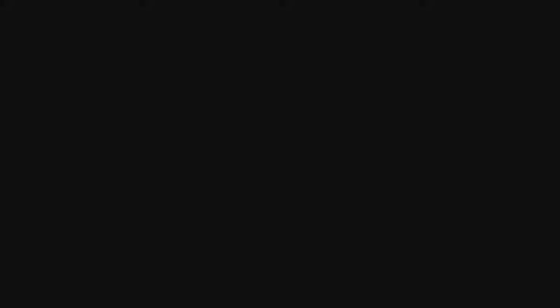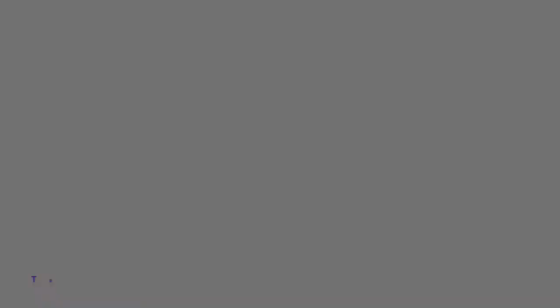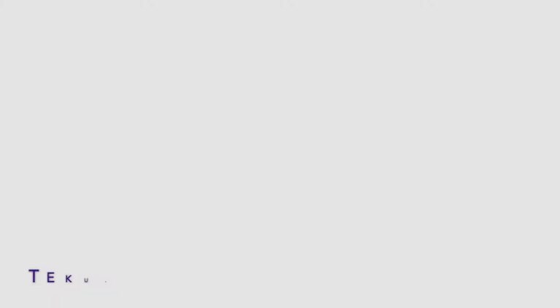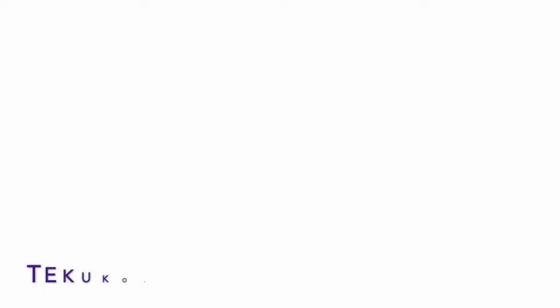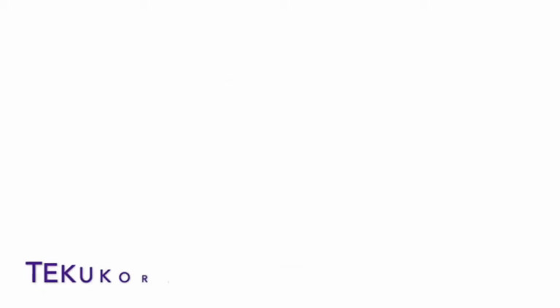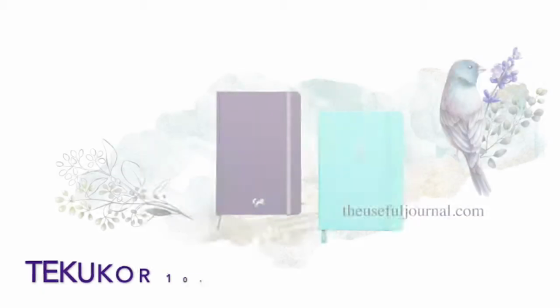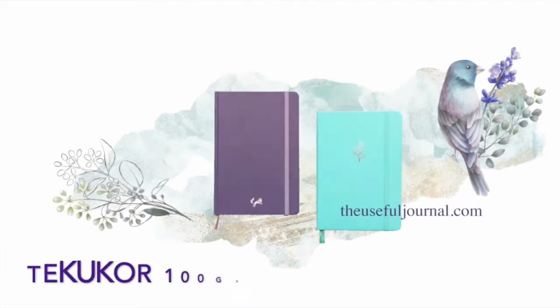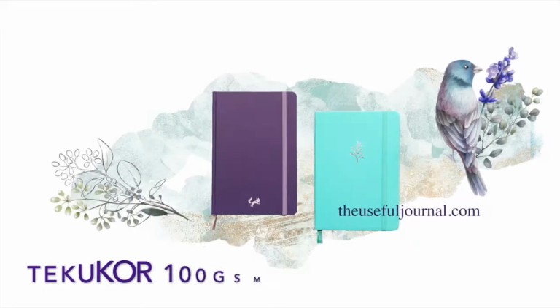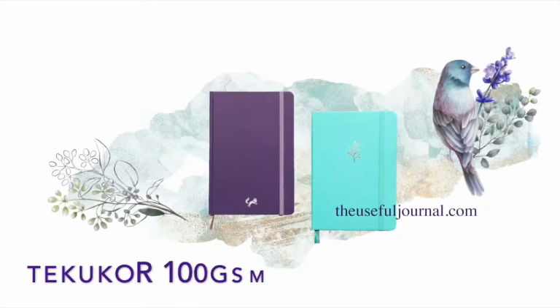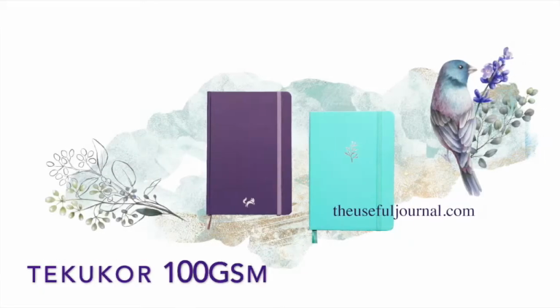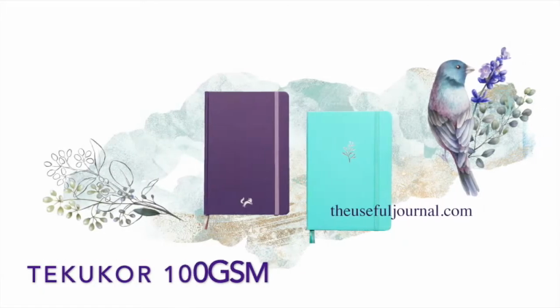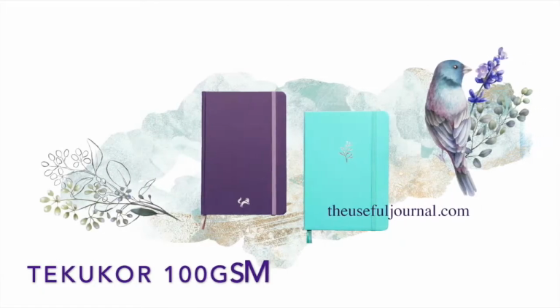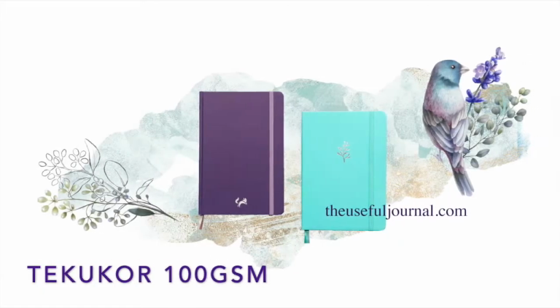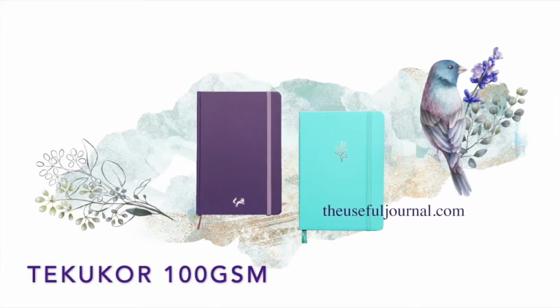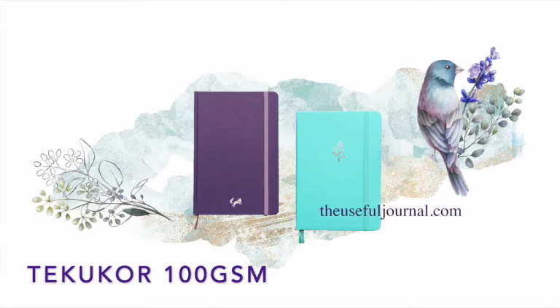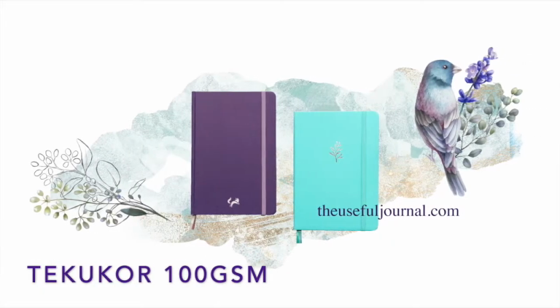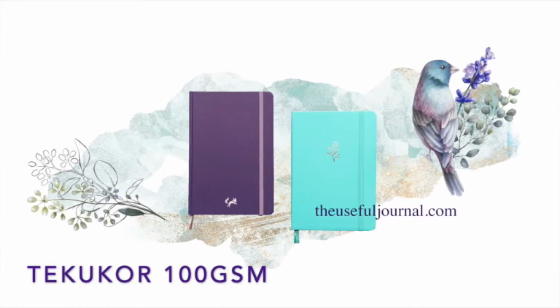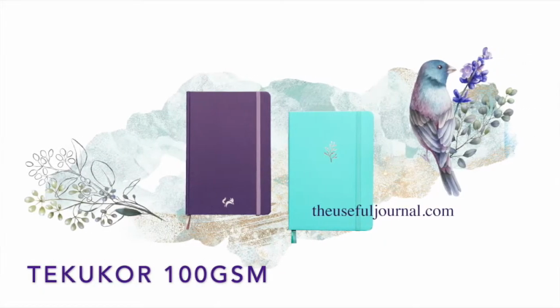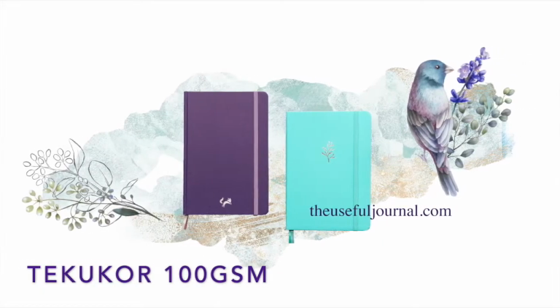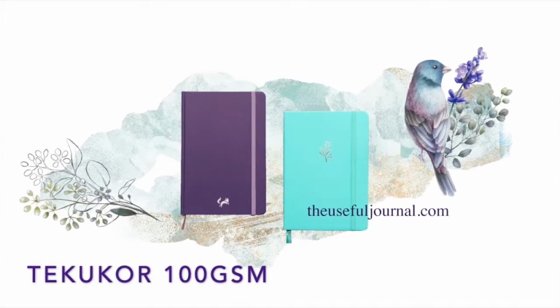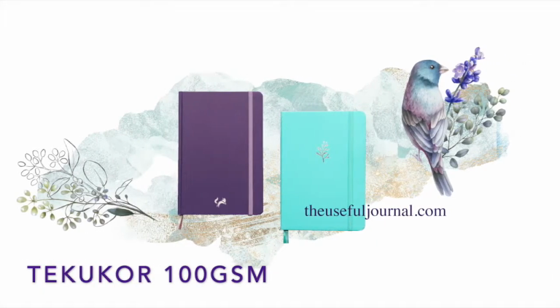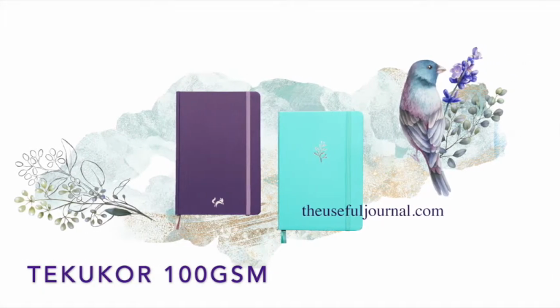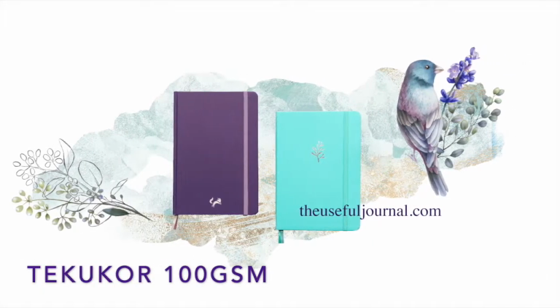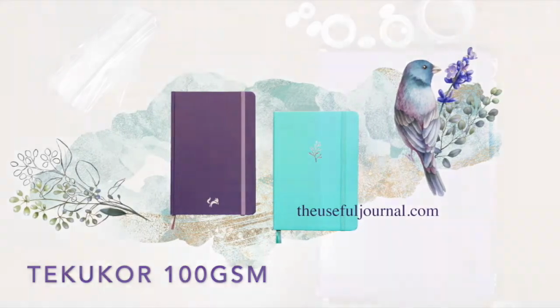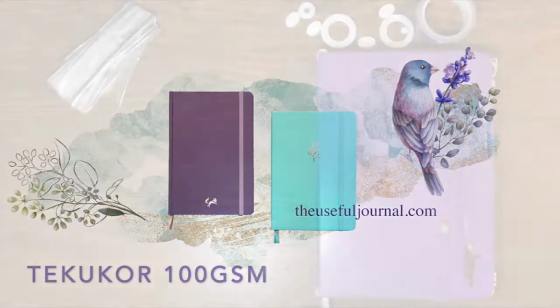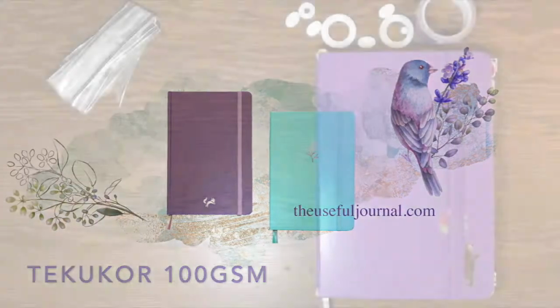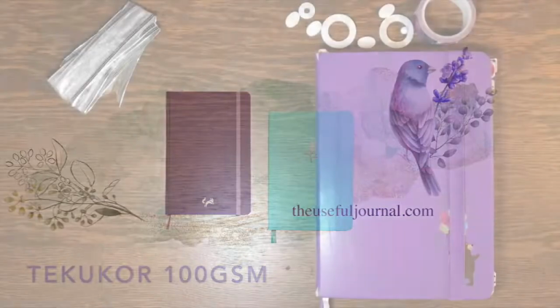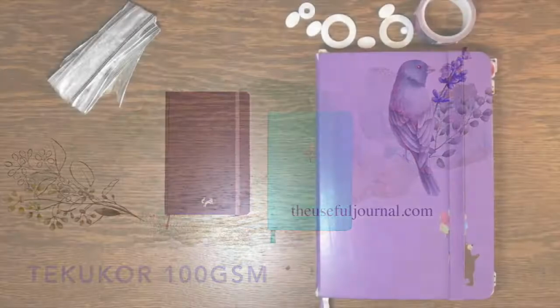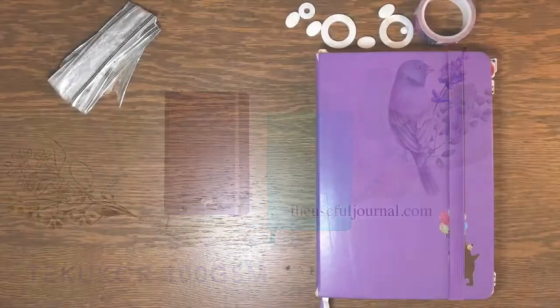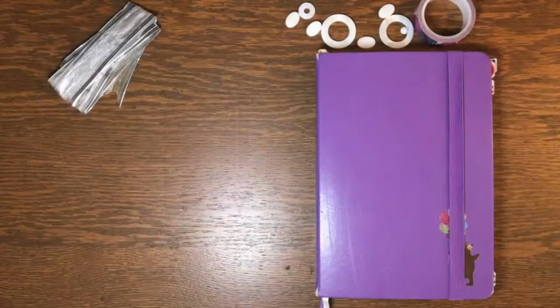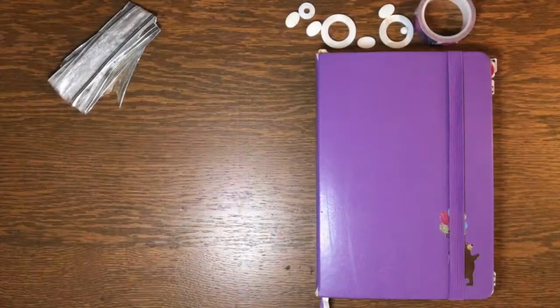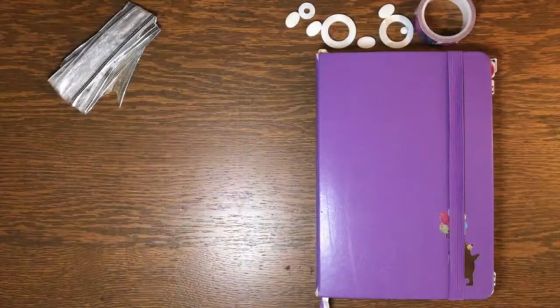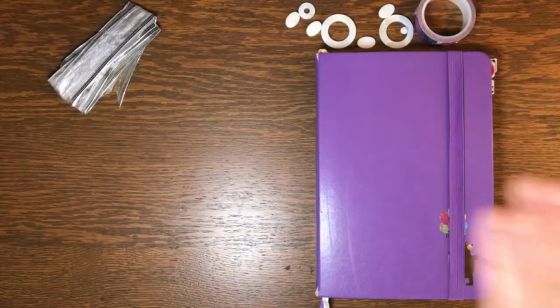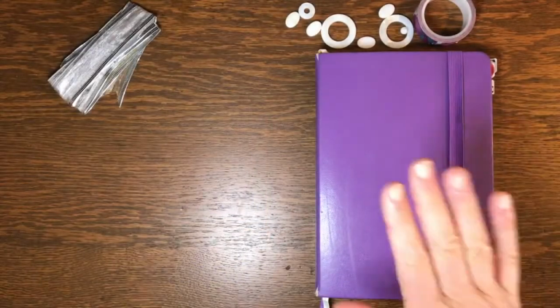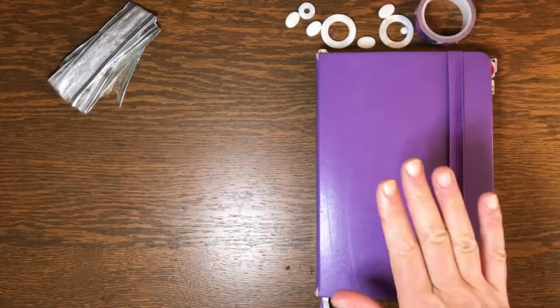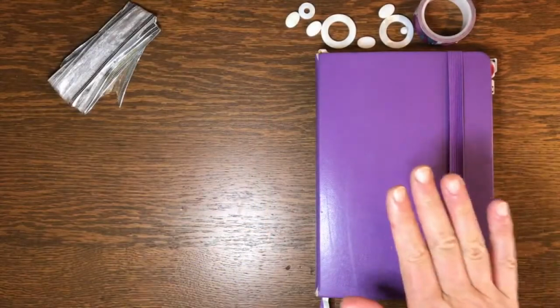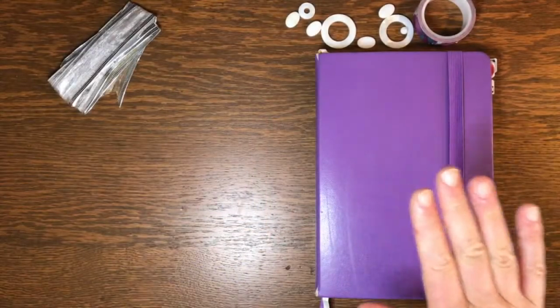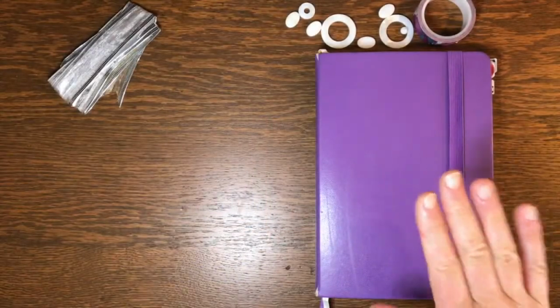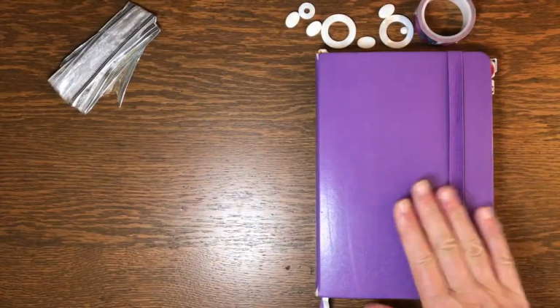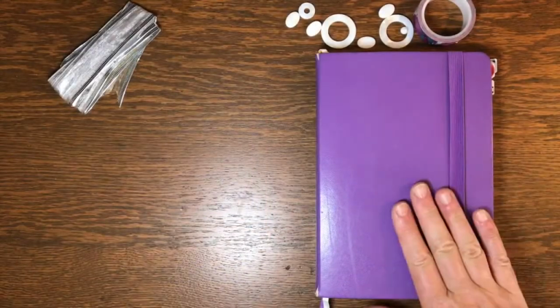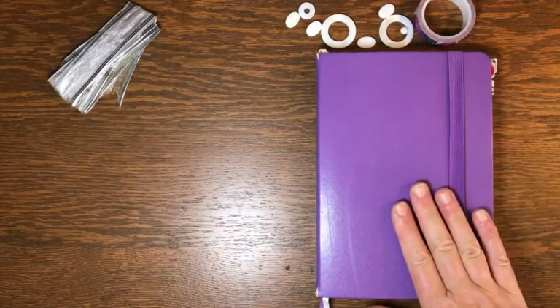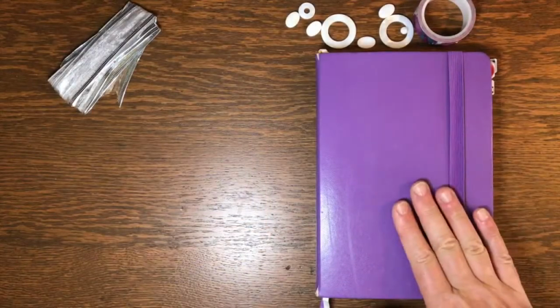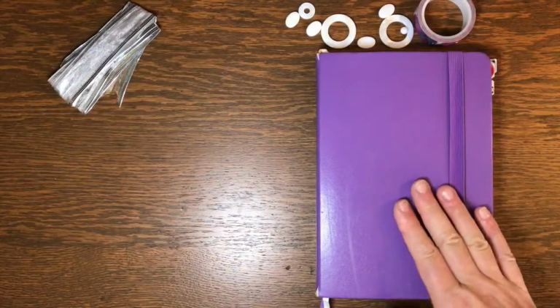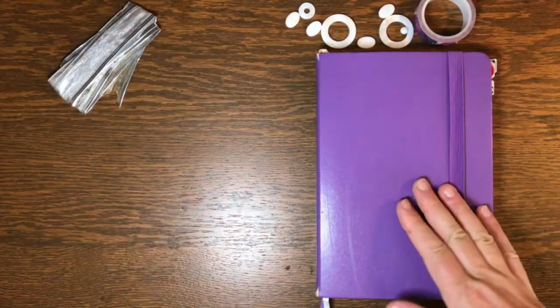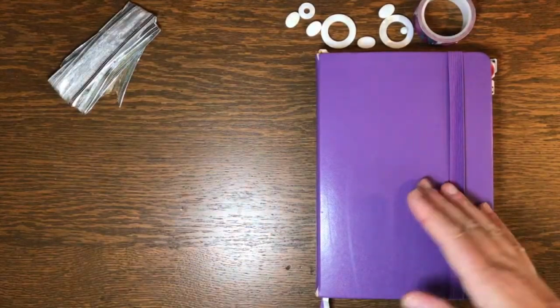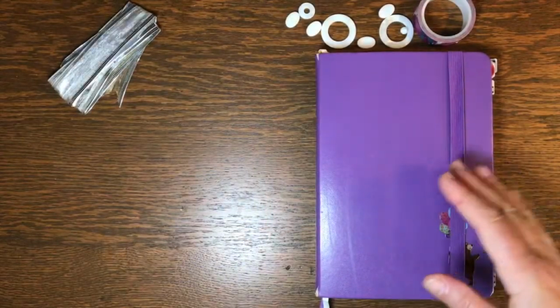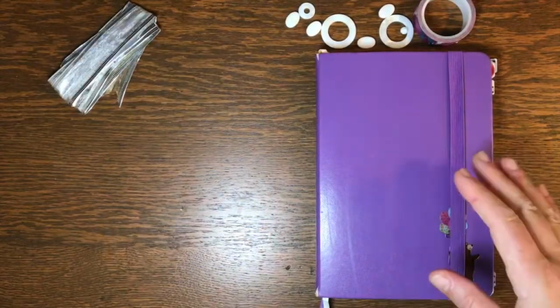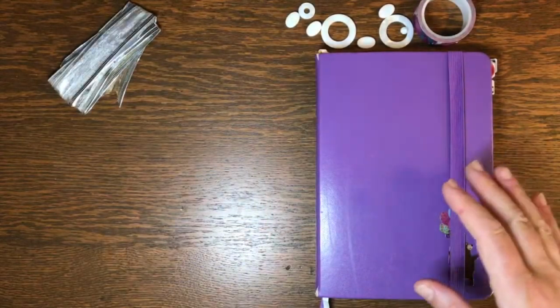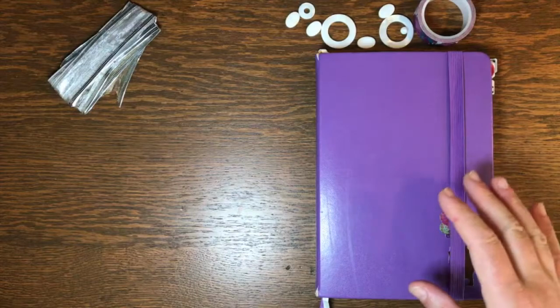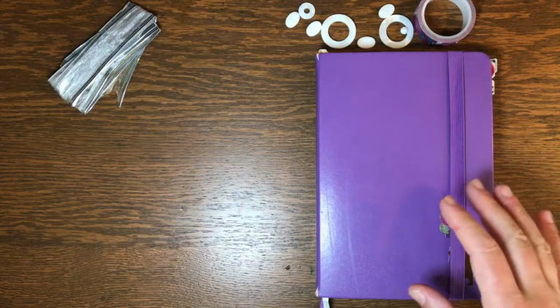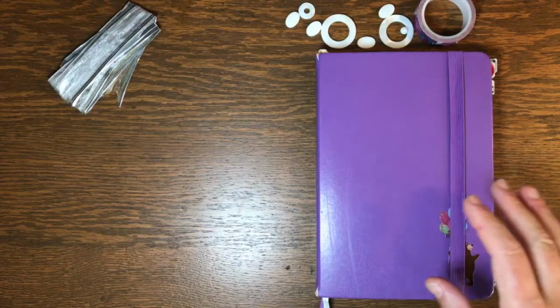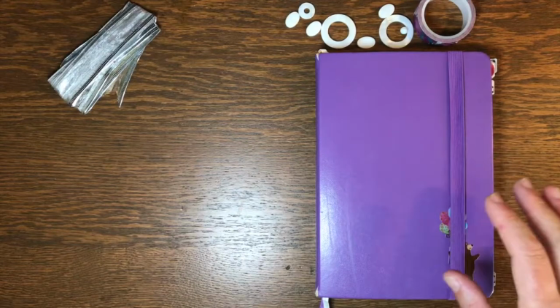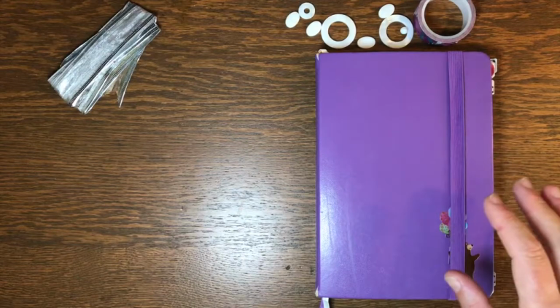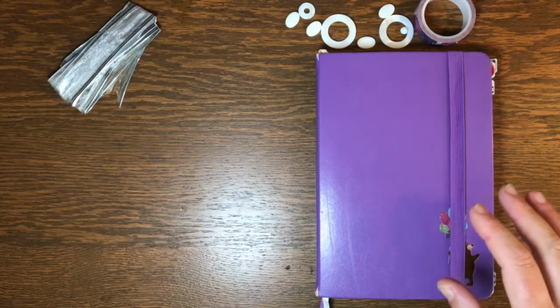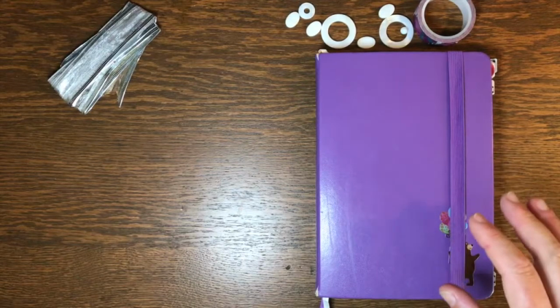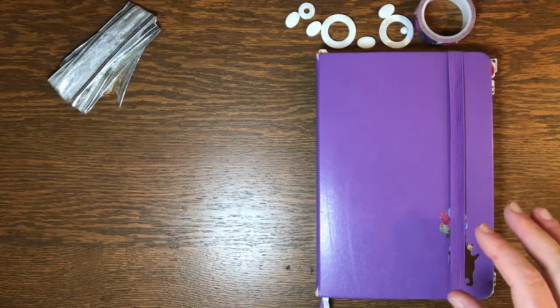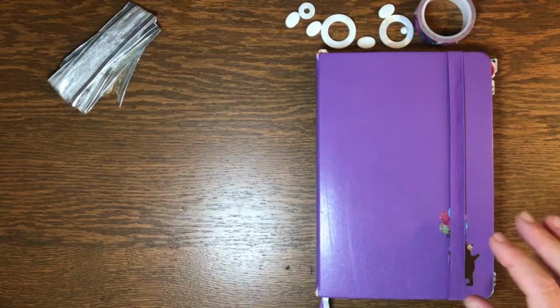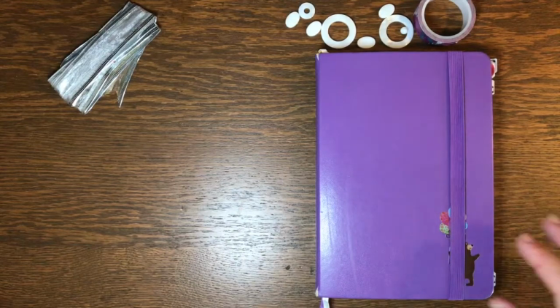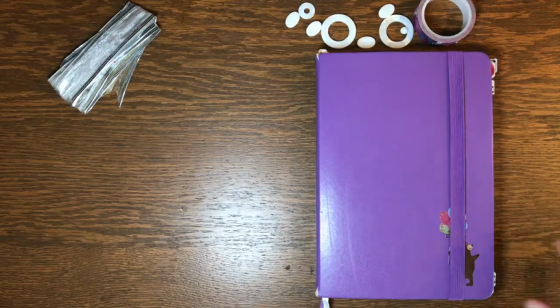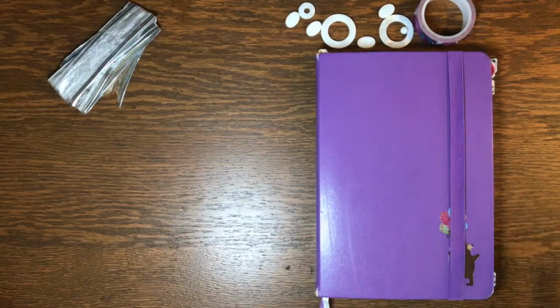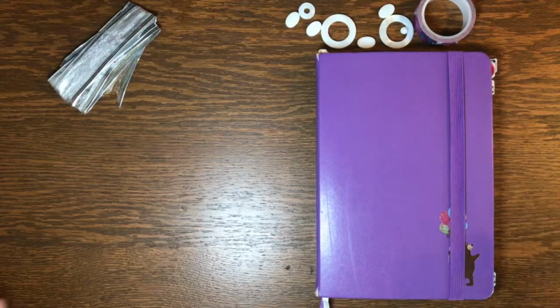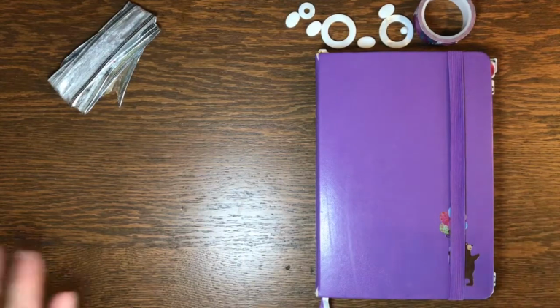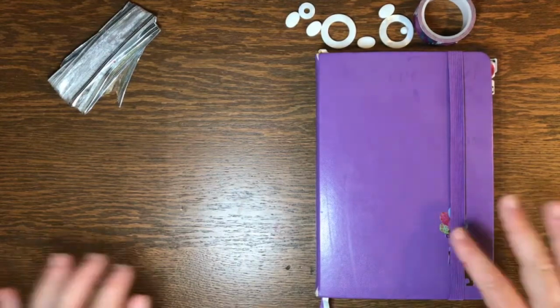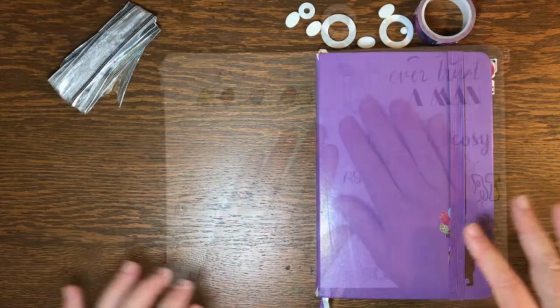Hello, I'm Ruby from The Useful Journal and this is a one minute review of the Tecucore 100 GSM journal.